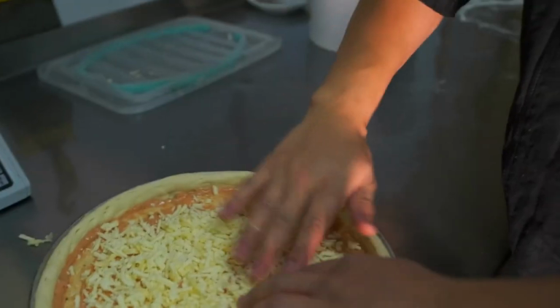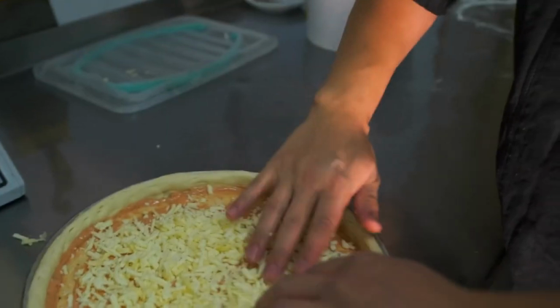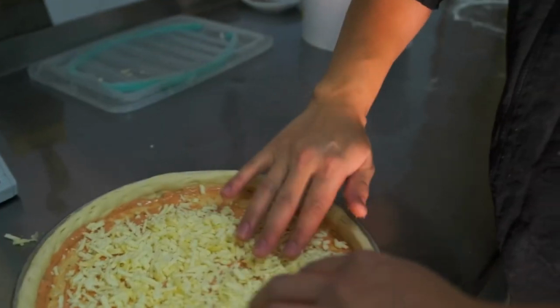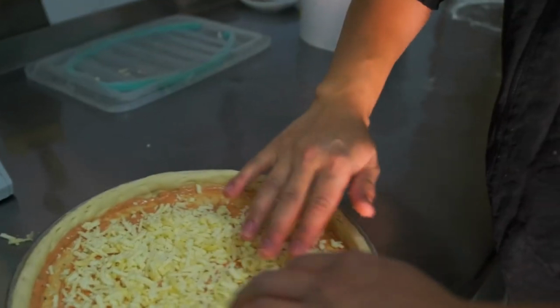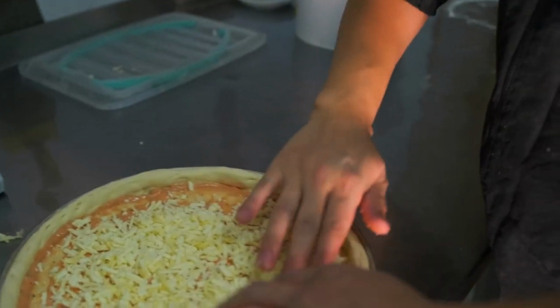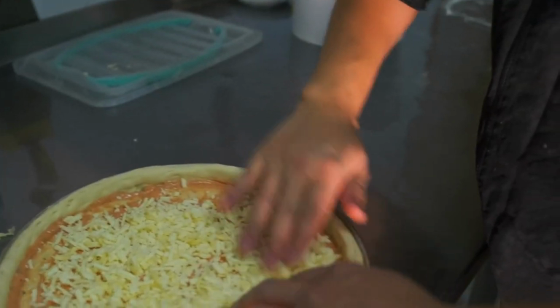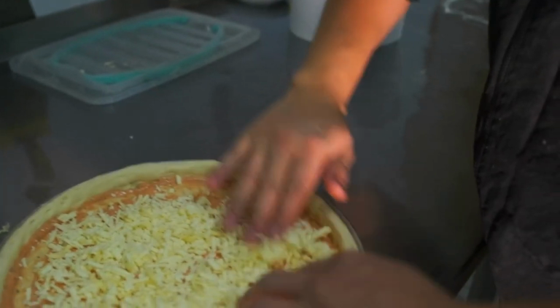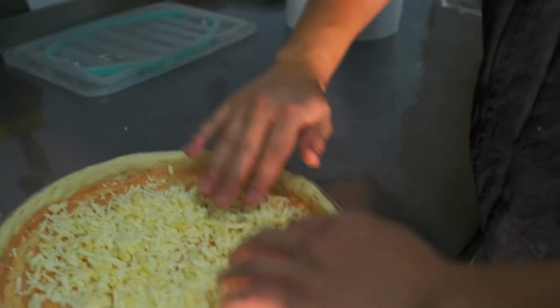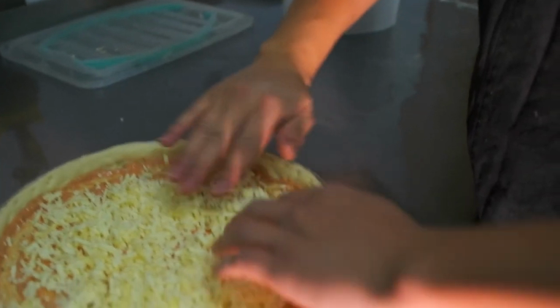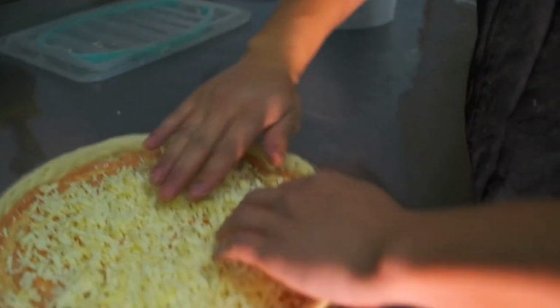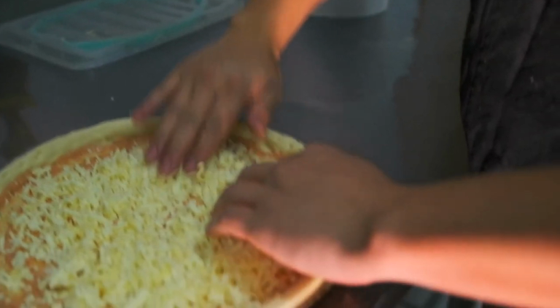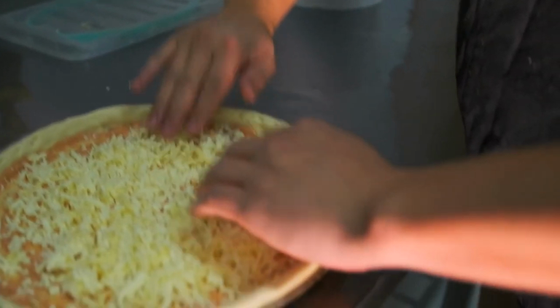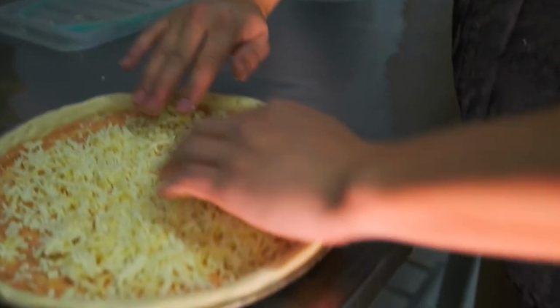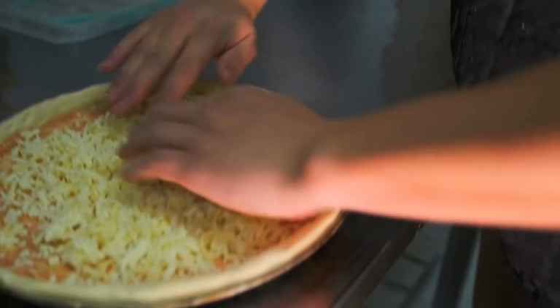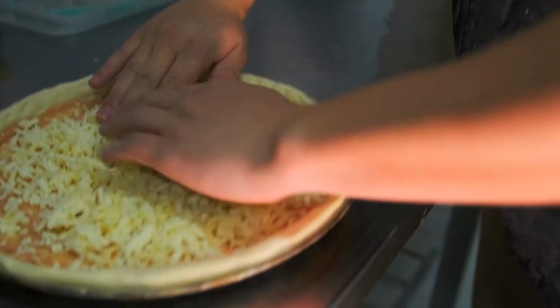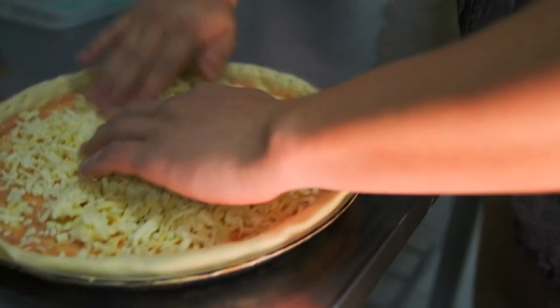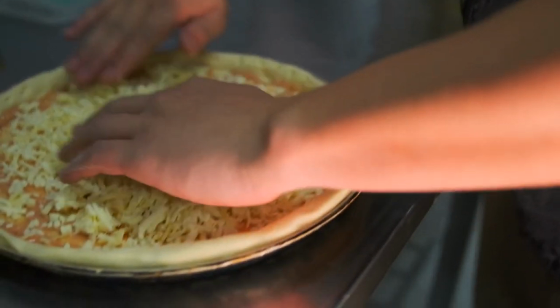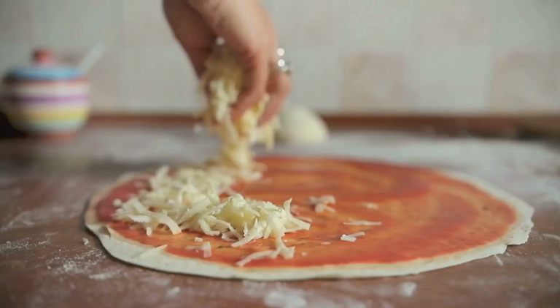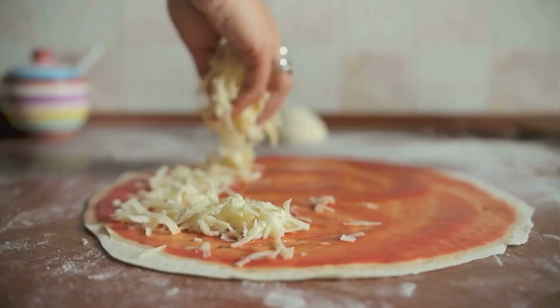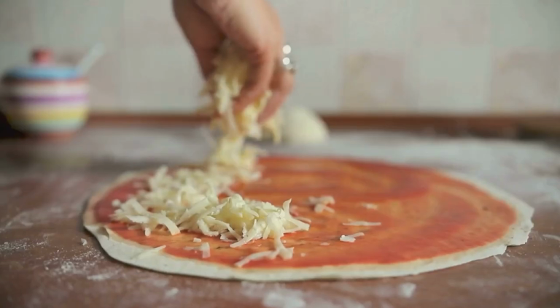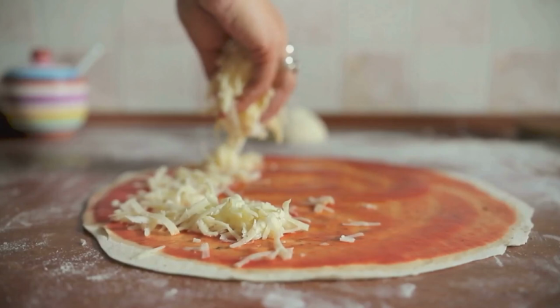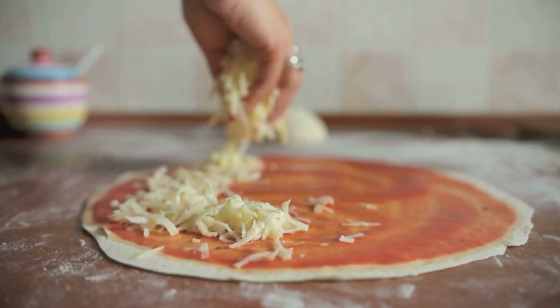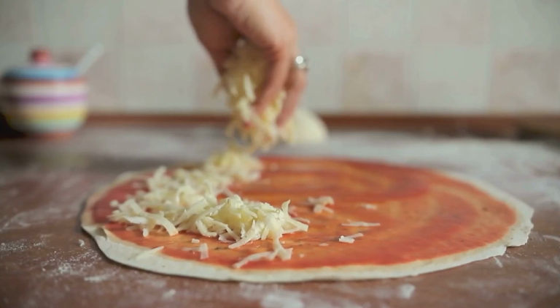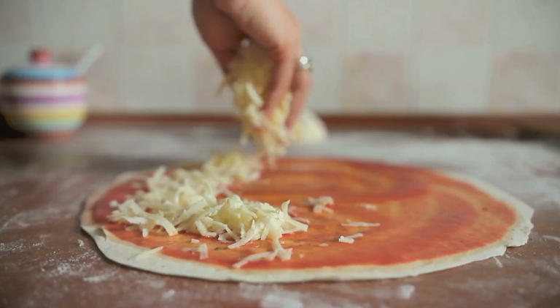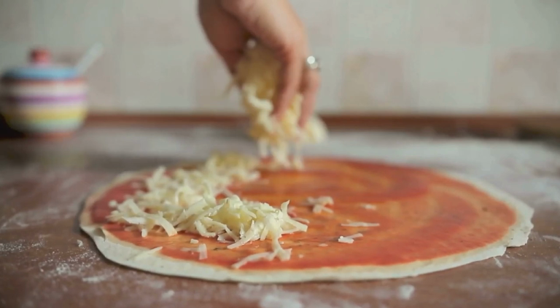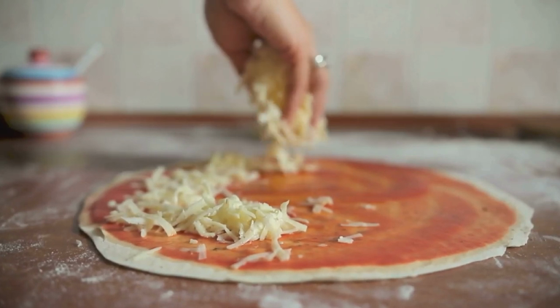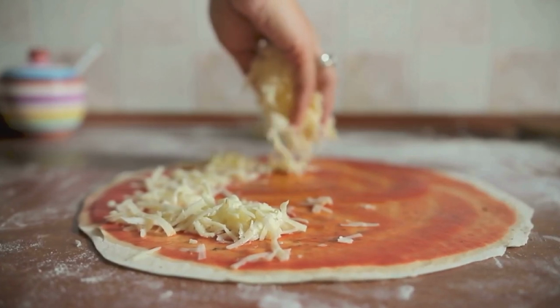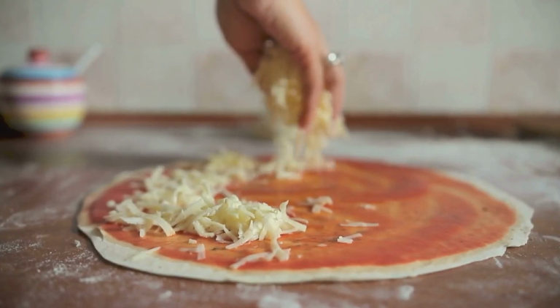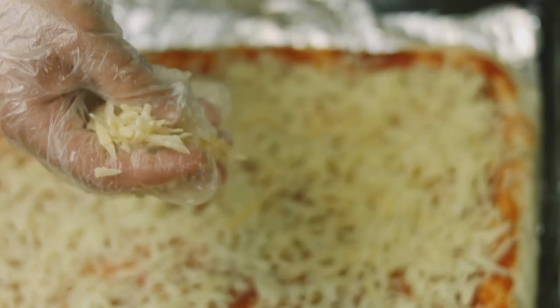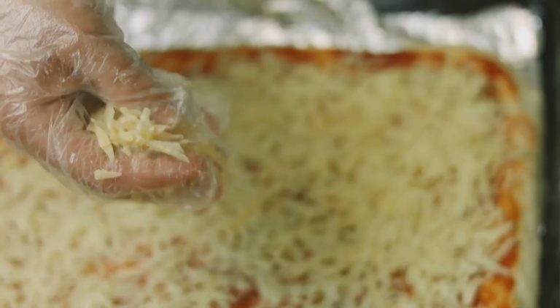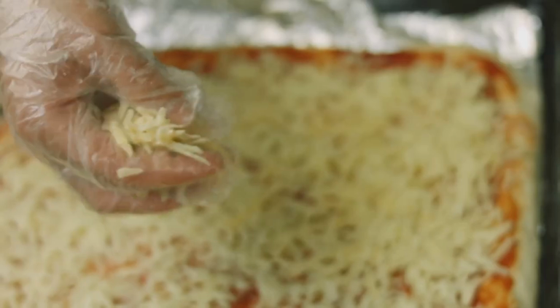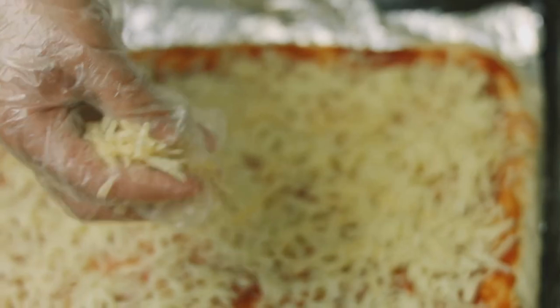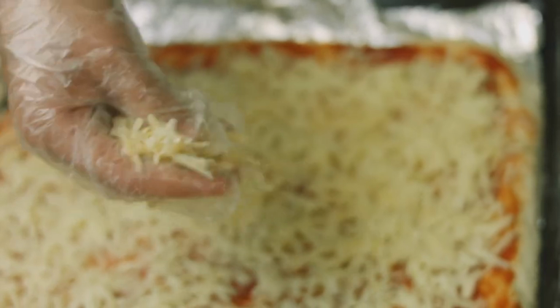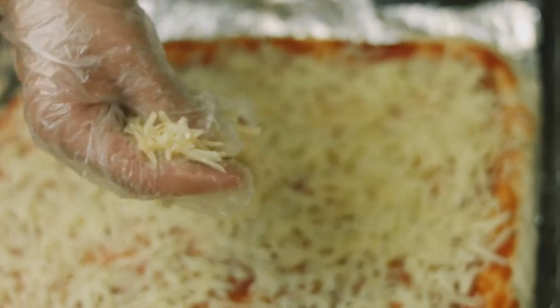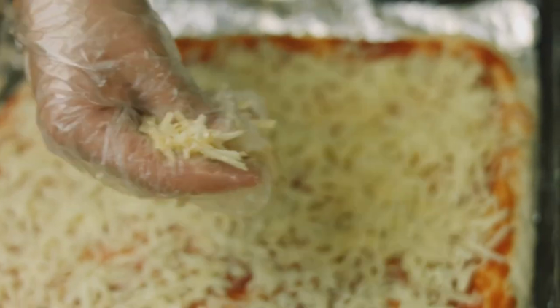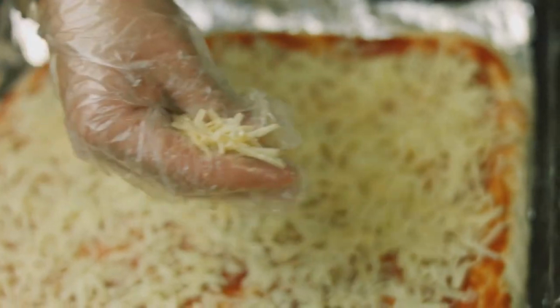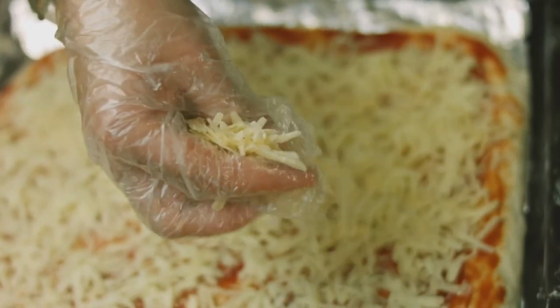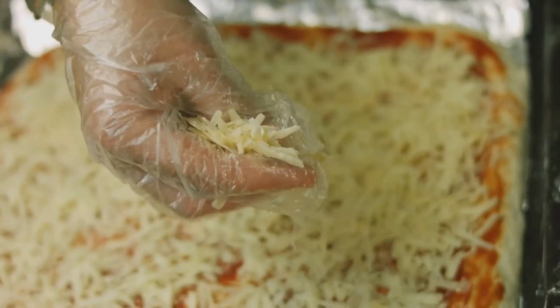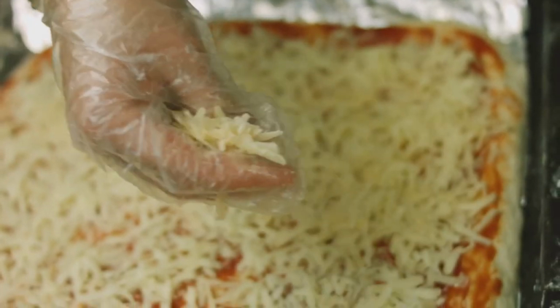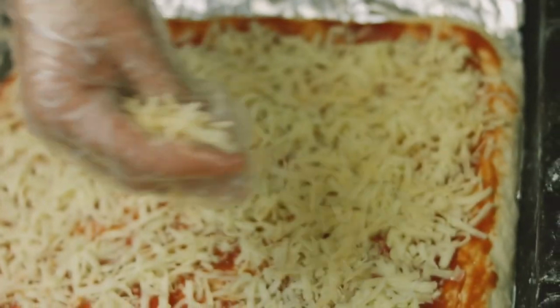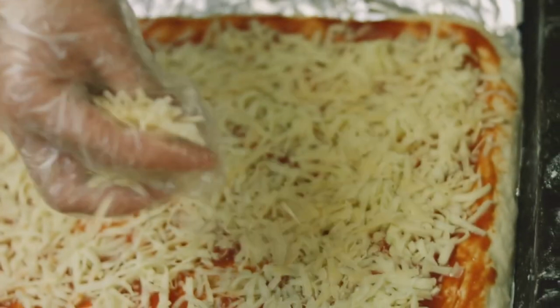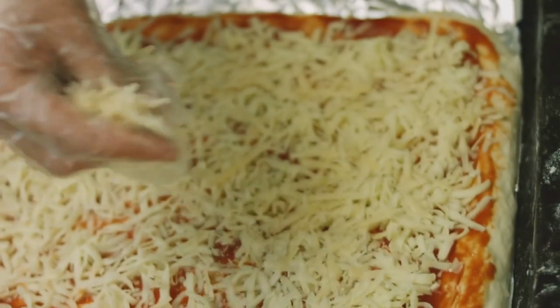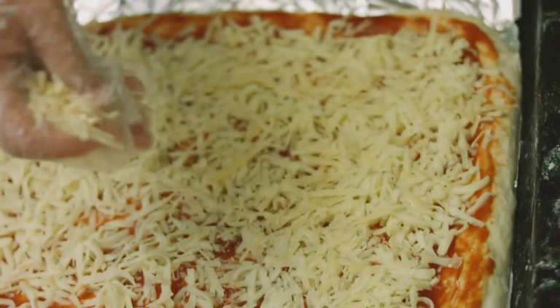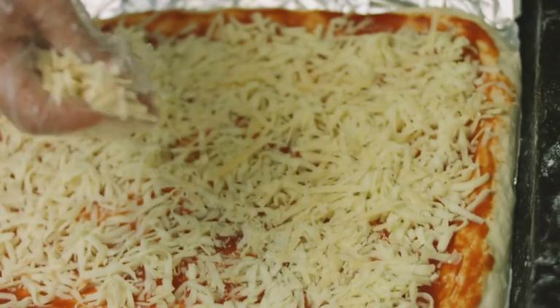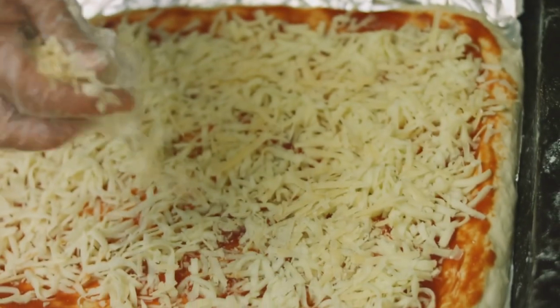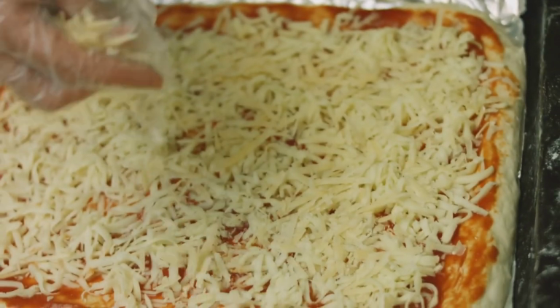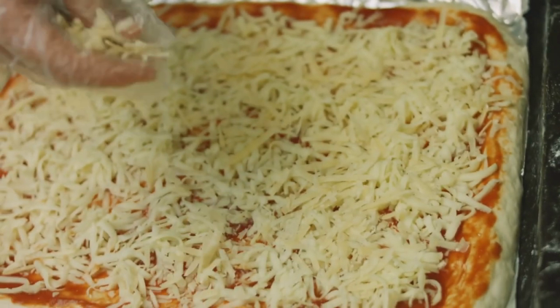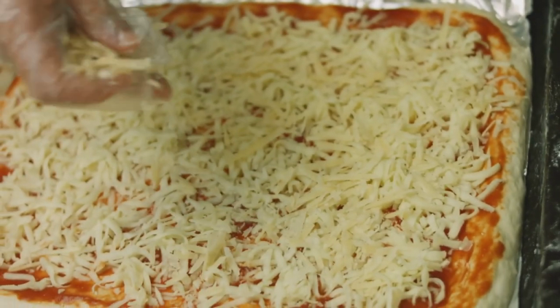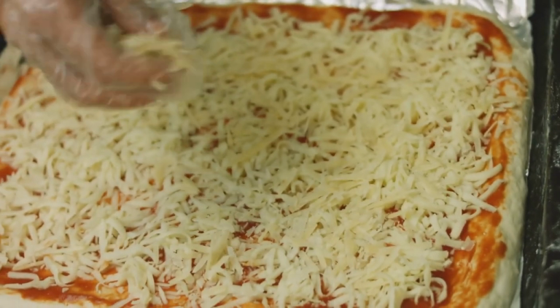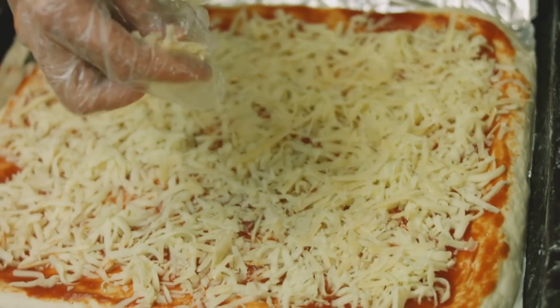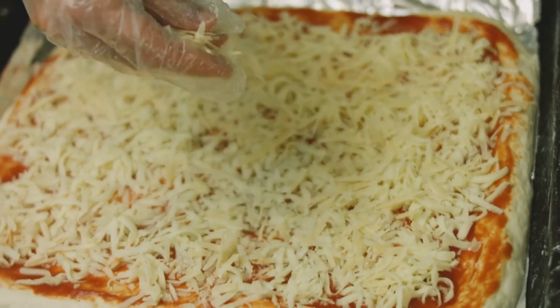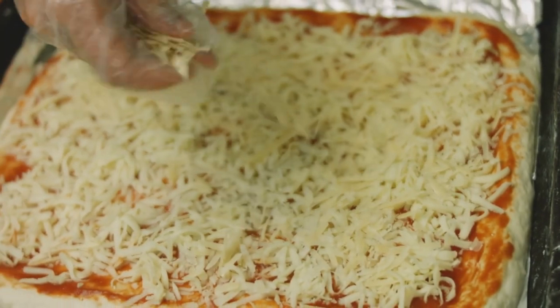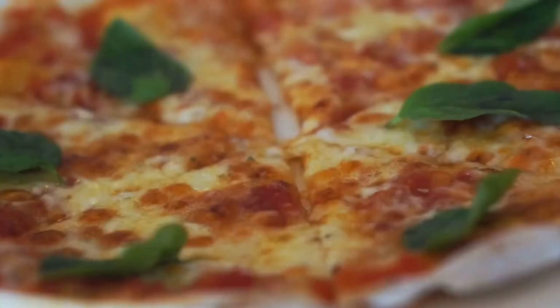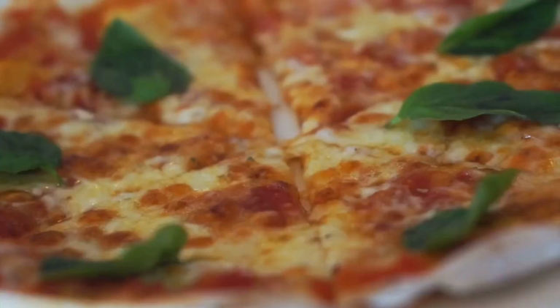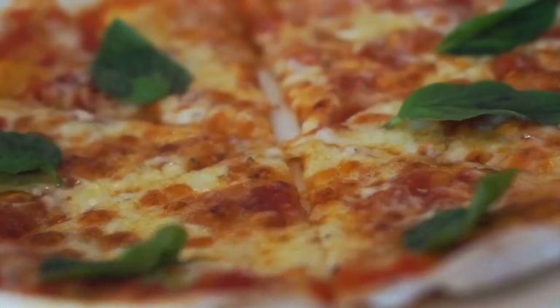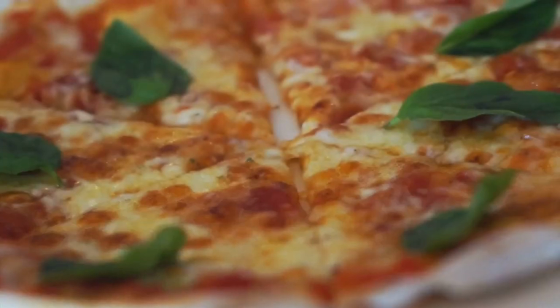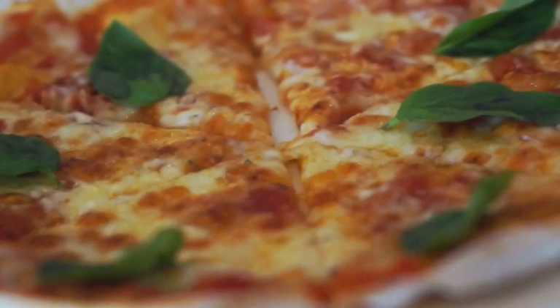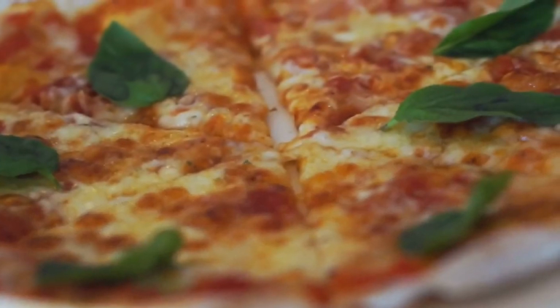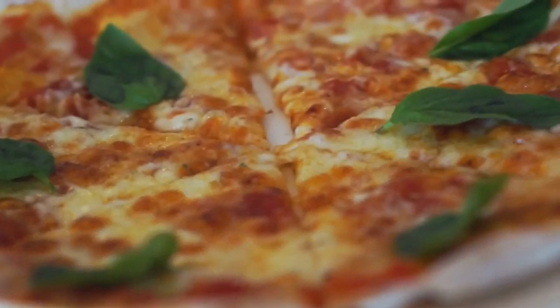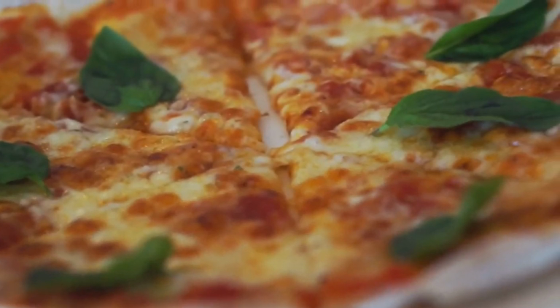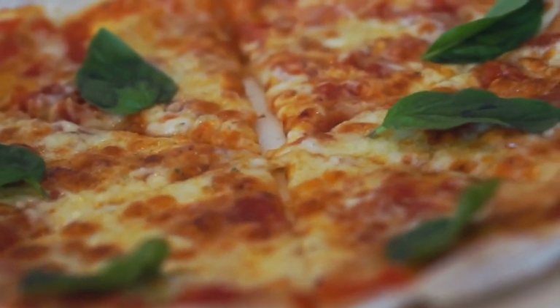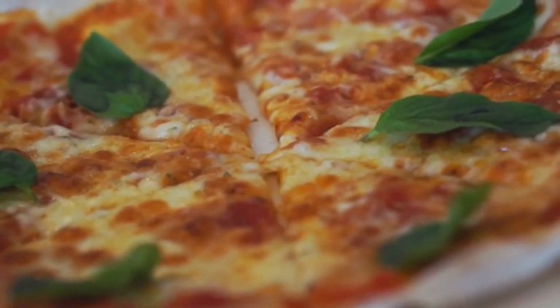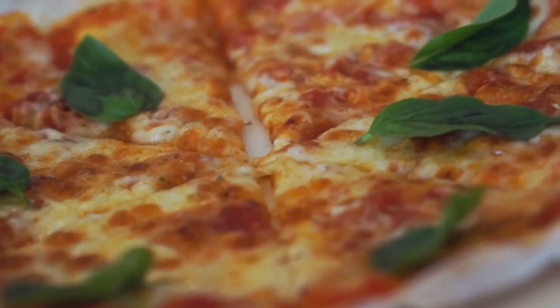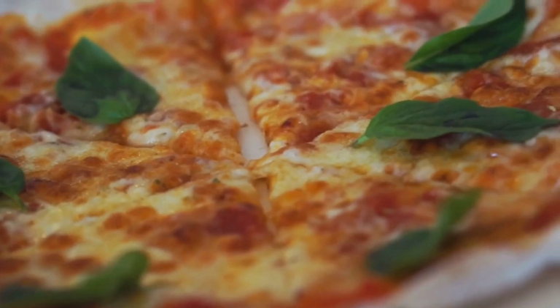Now, cheese time. Mozzarella is classic, but mix it up with provolone or parmesan for extra flair. Cover the sauce generously, but leave a little crust exposed.